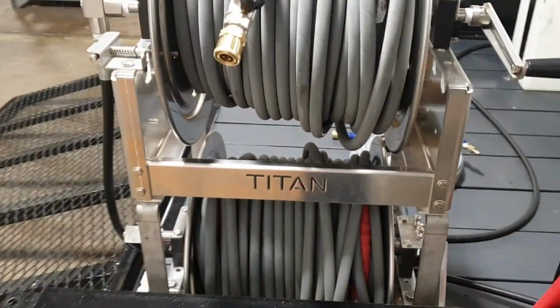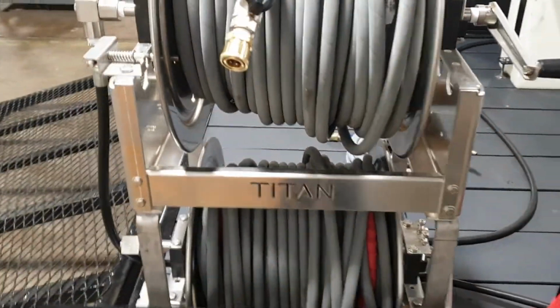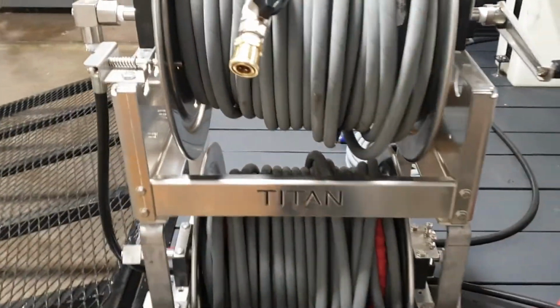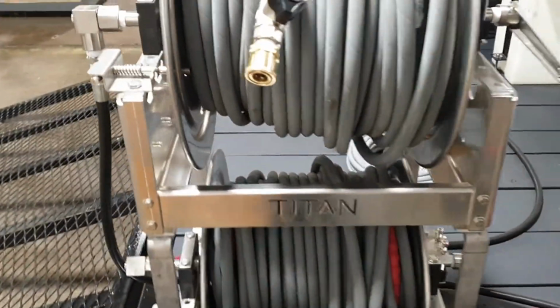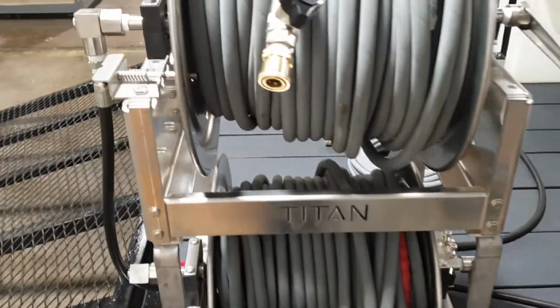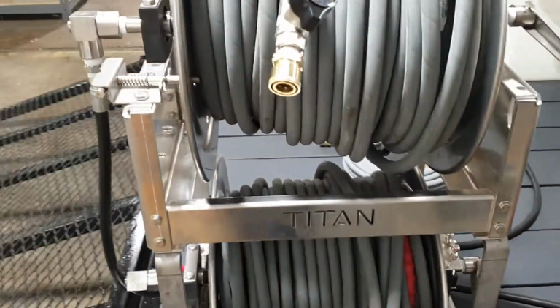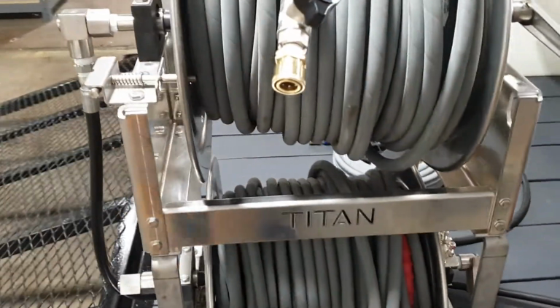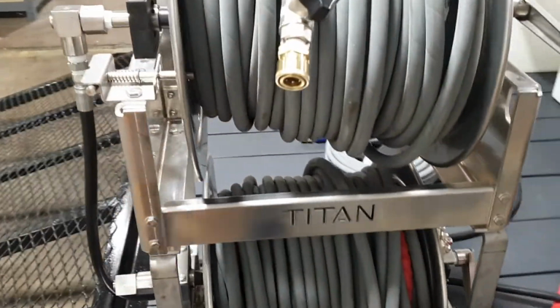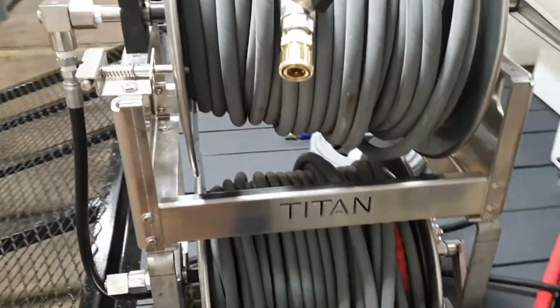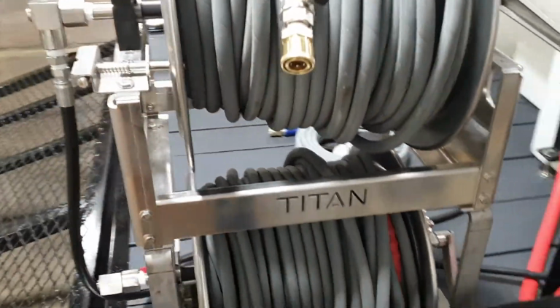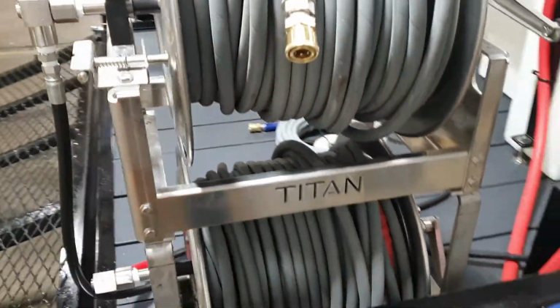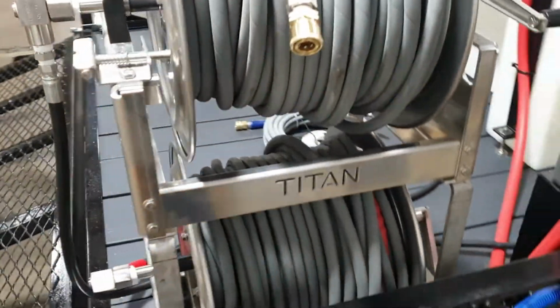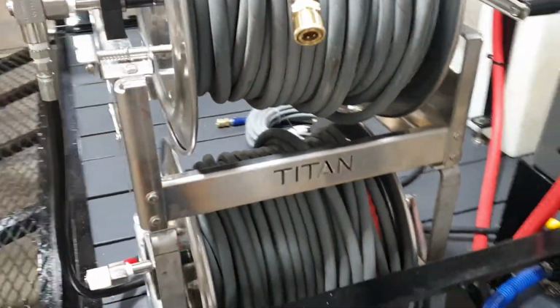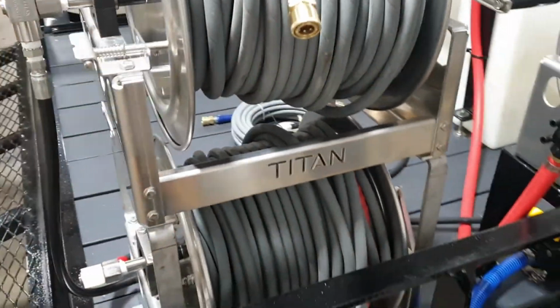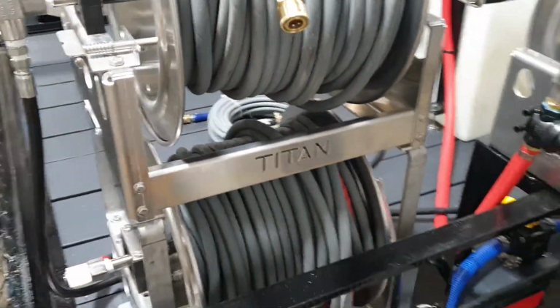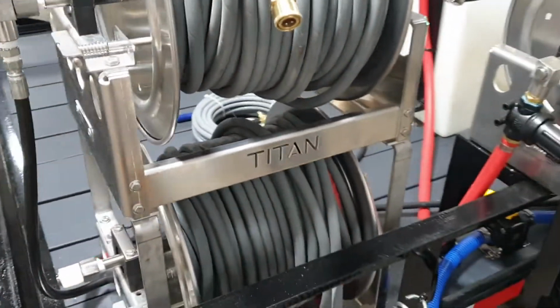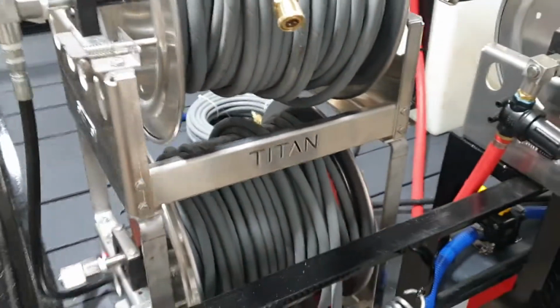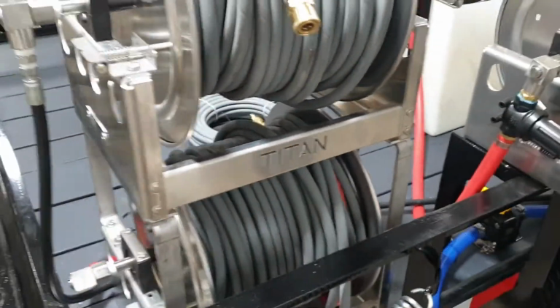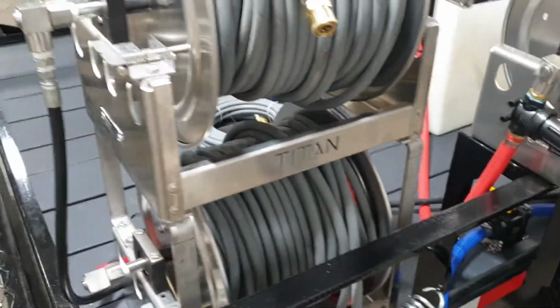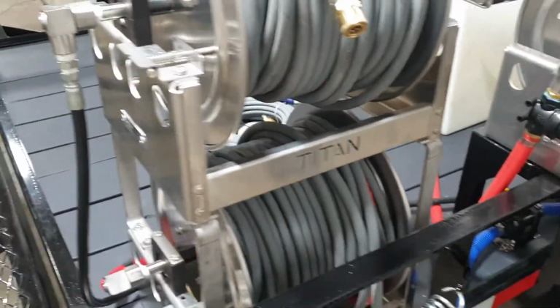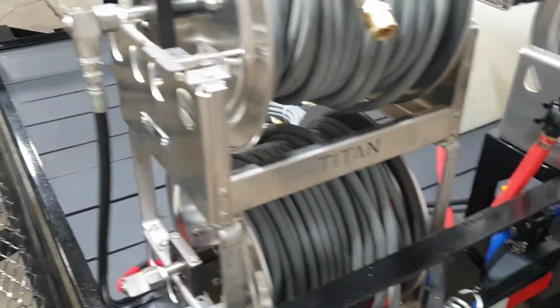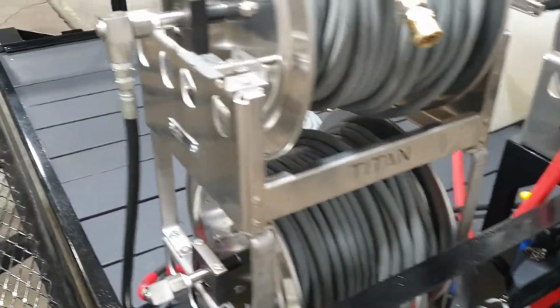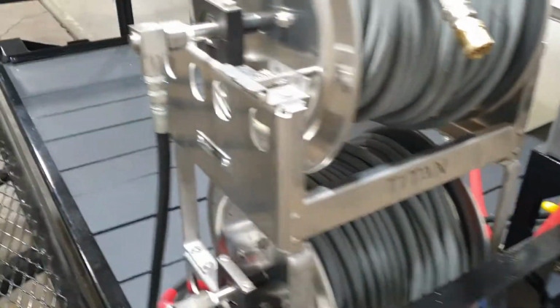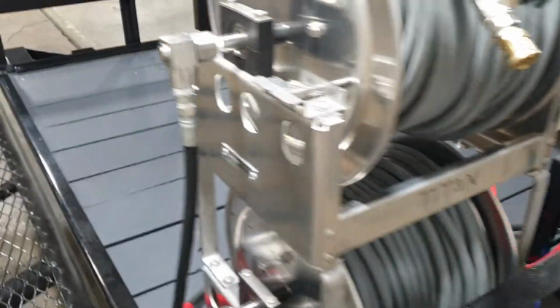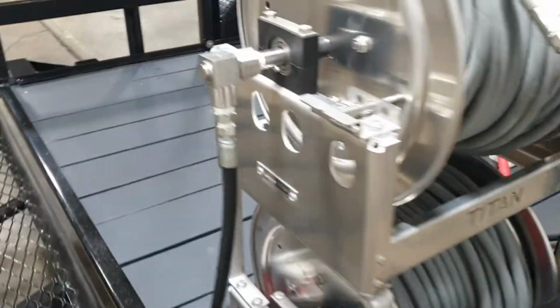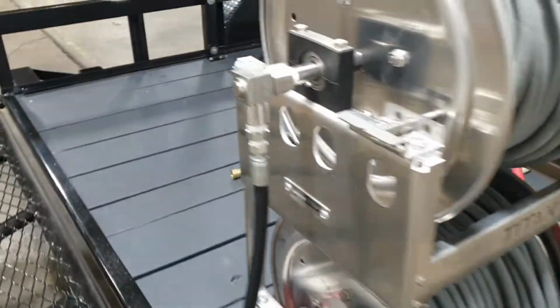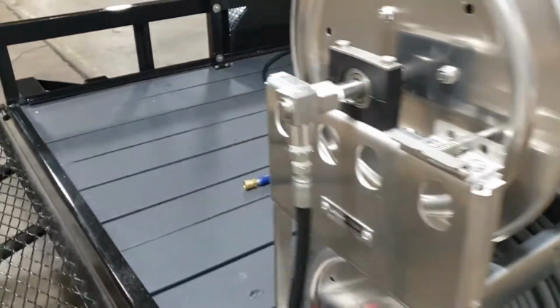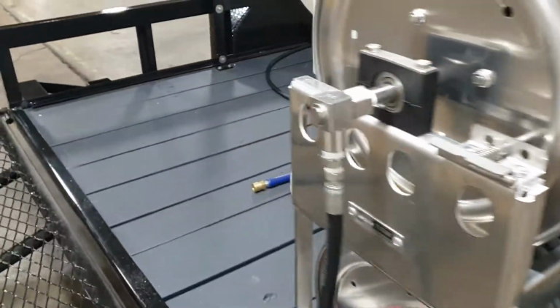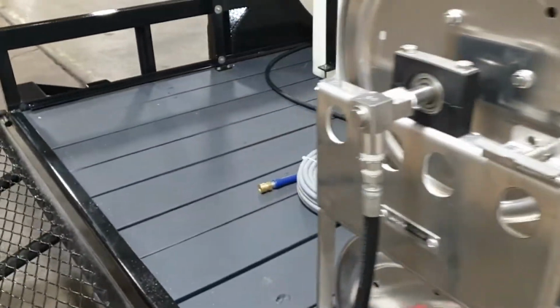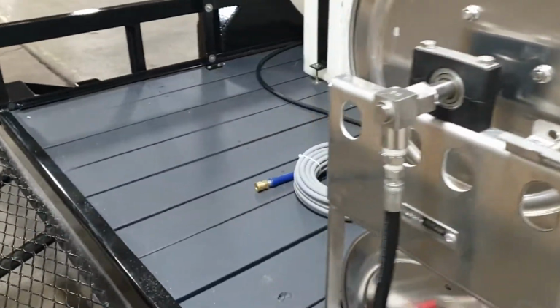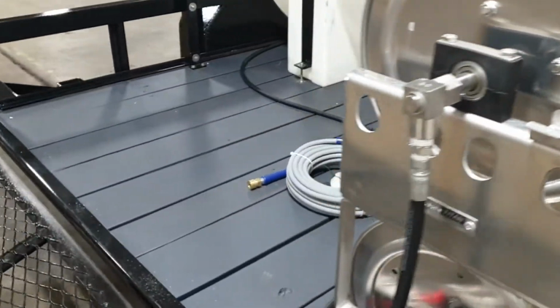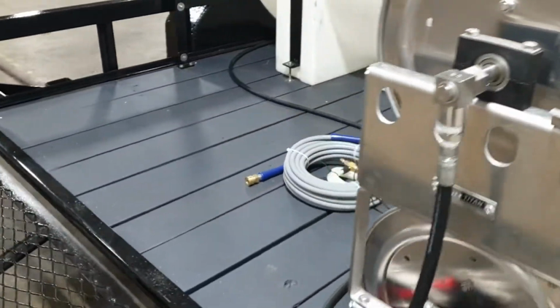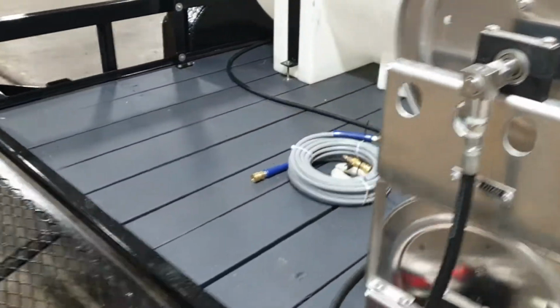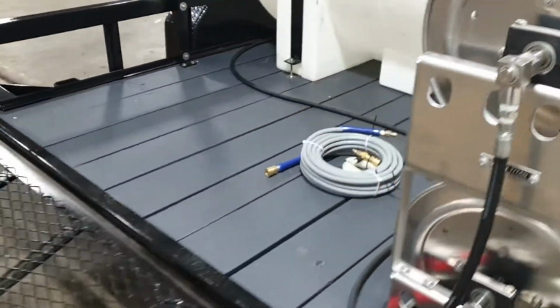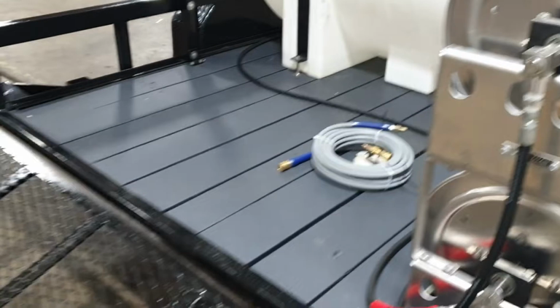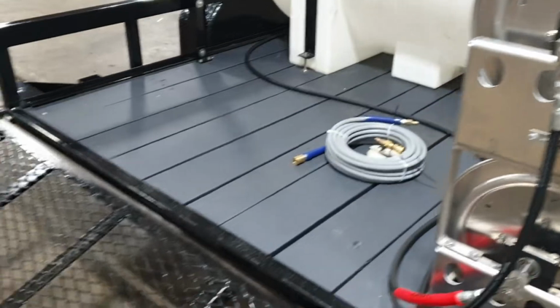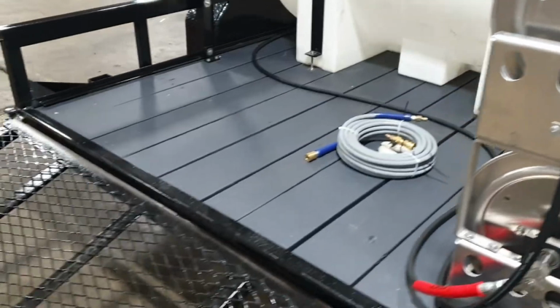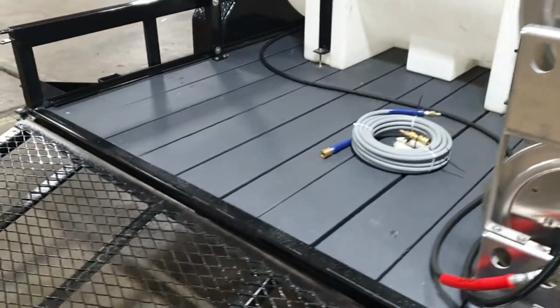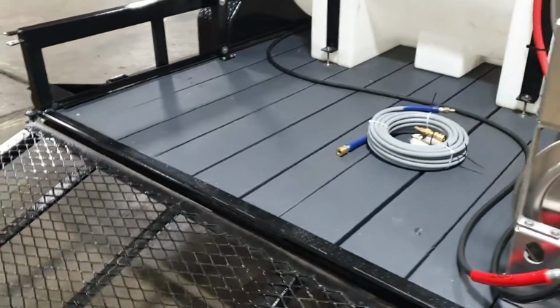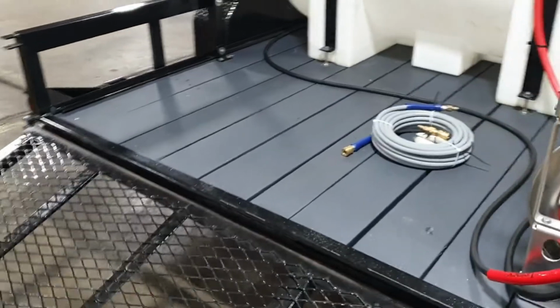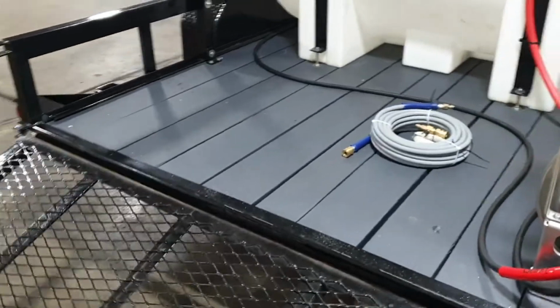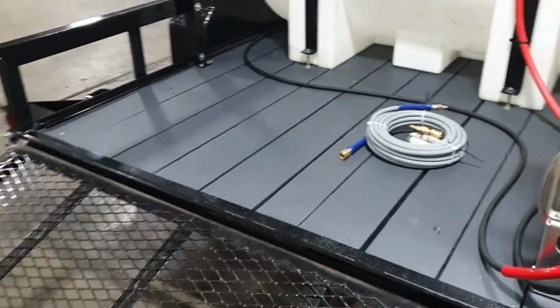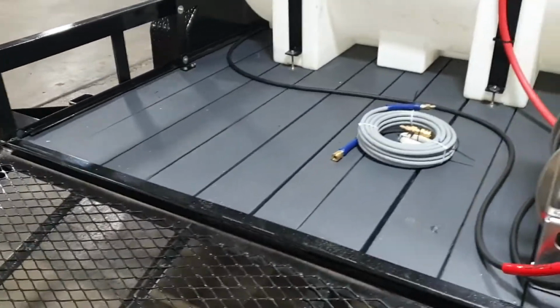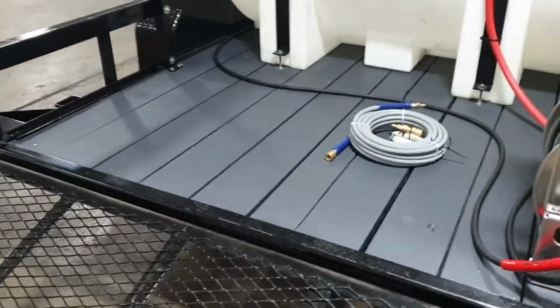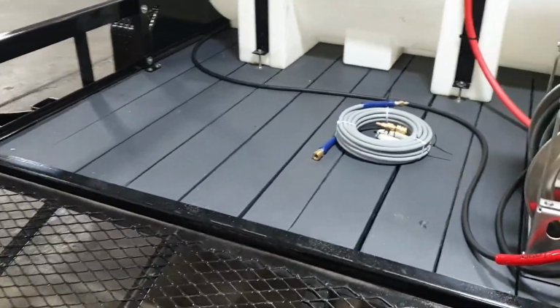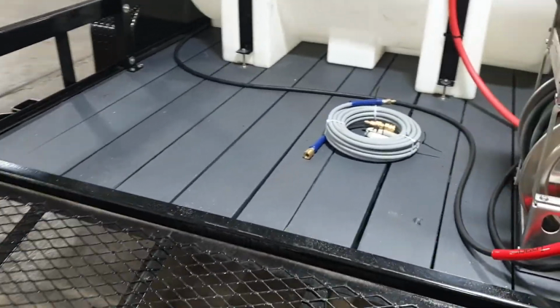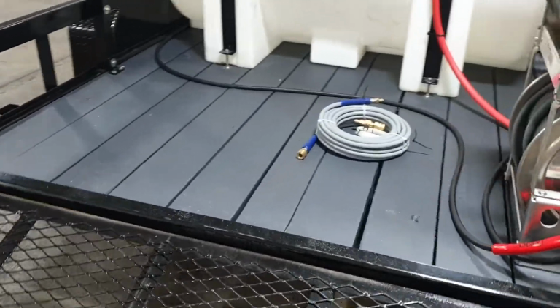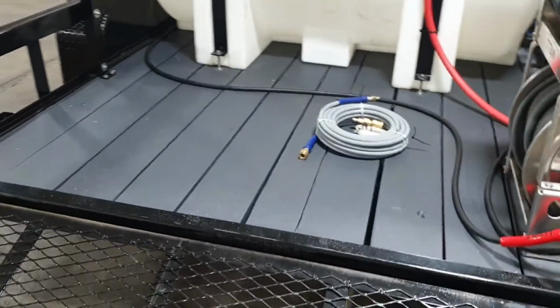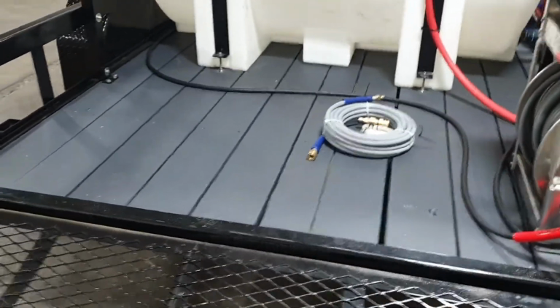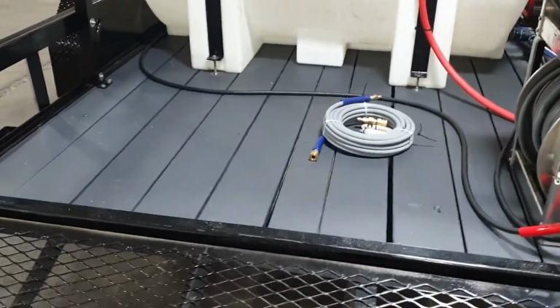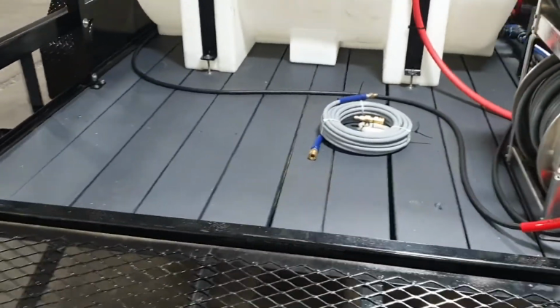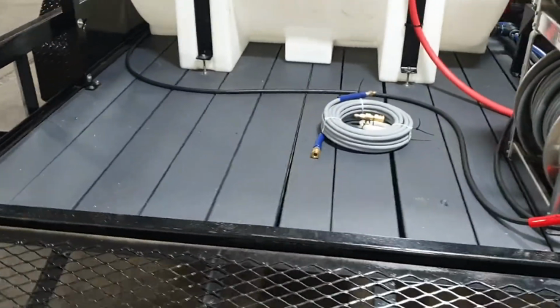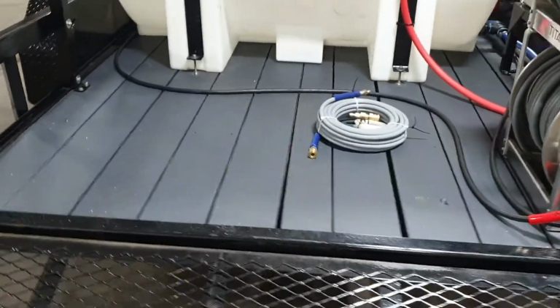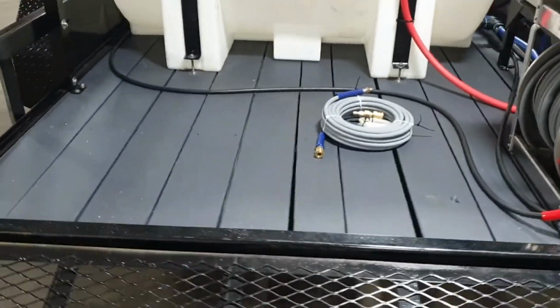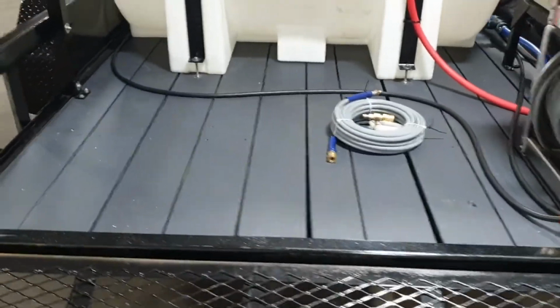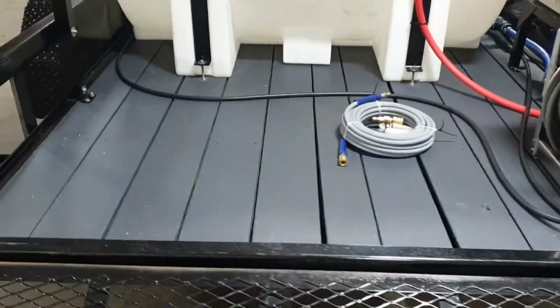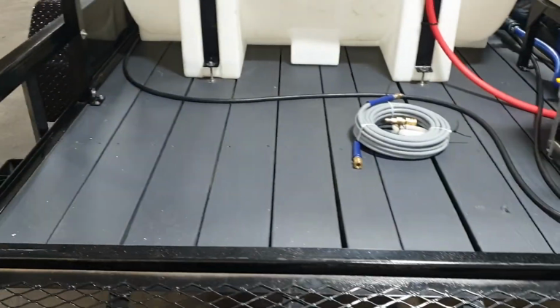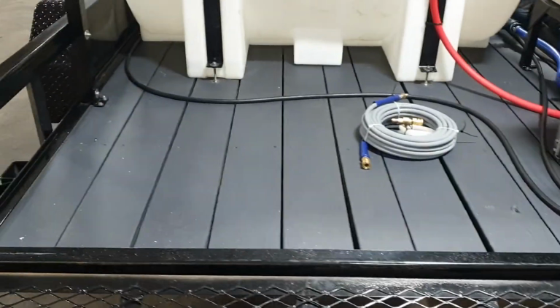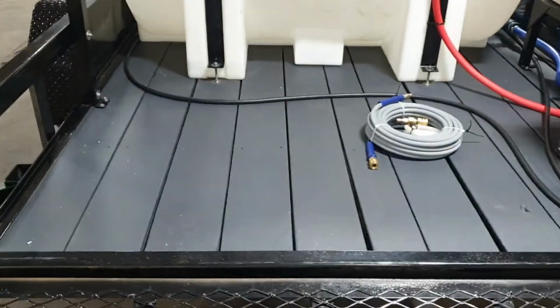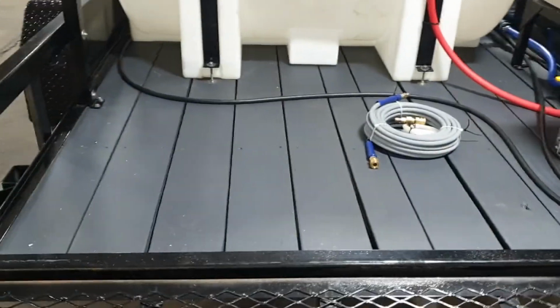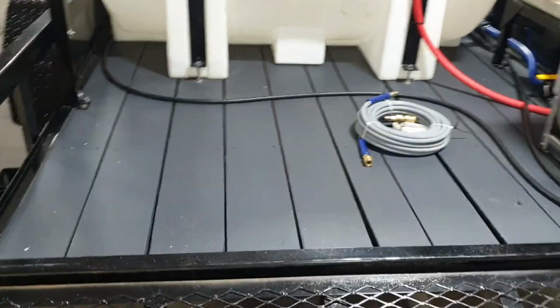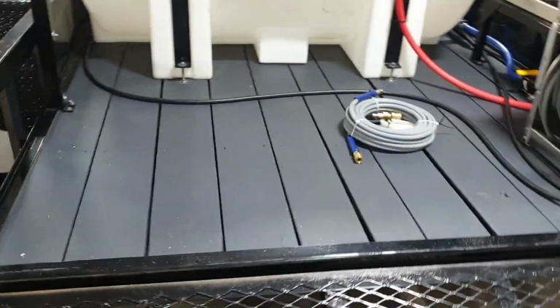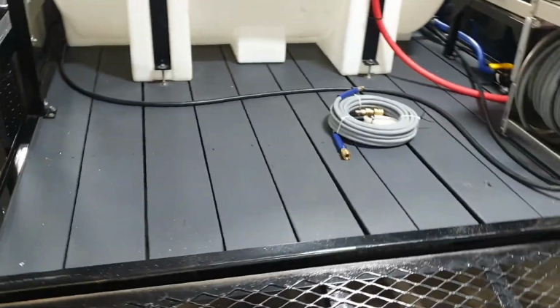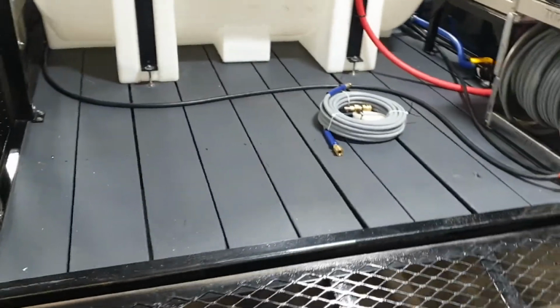High pressure hoses — 200 feet on each line. We've coated the deck for extra protection.